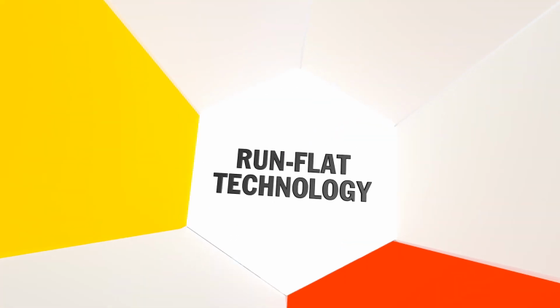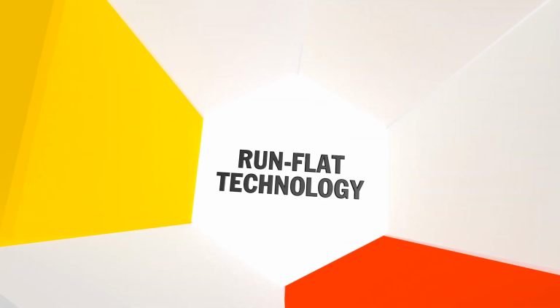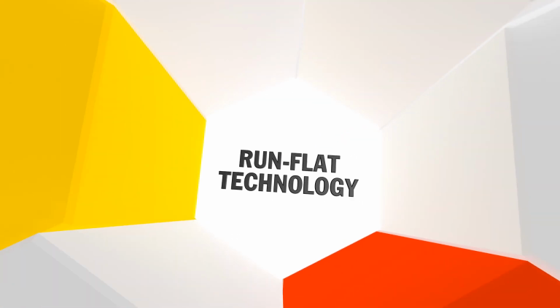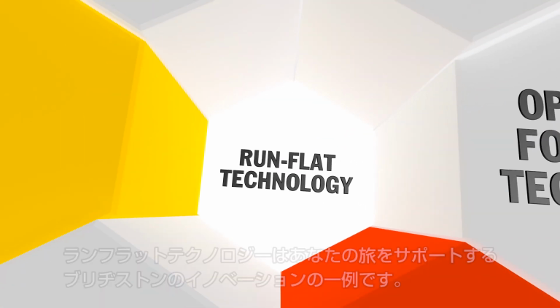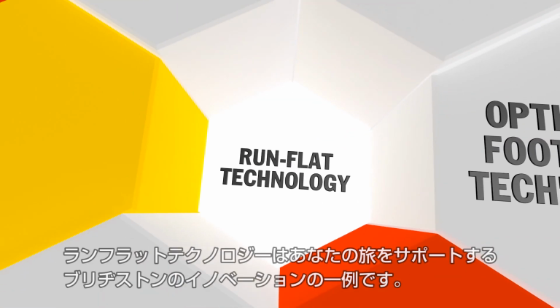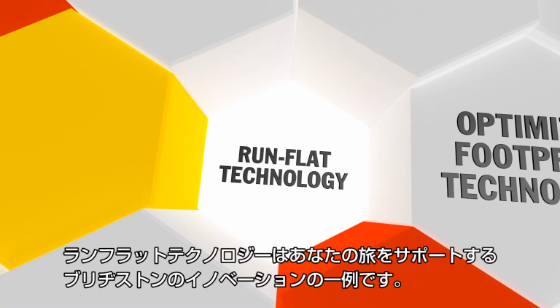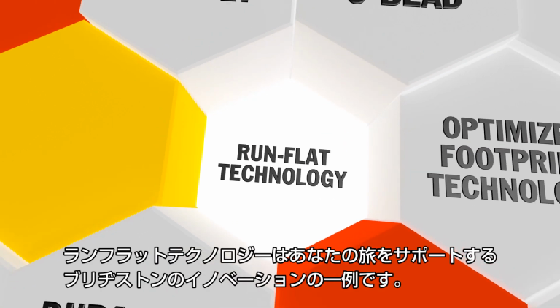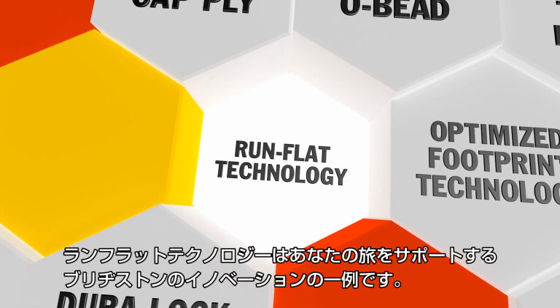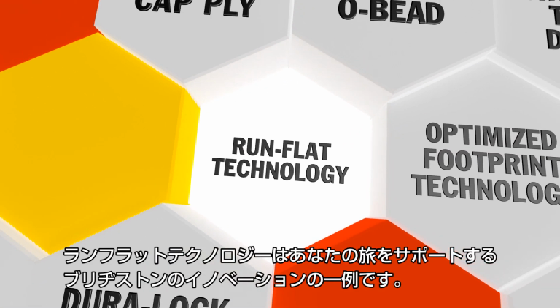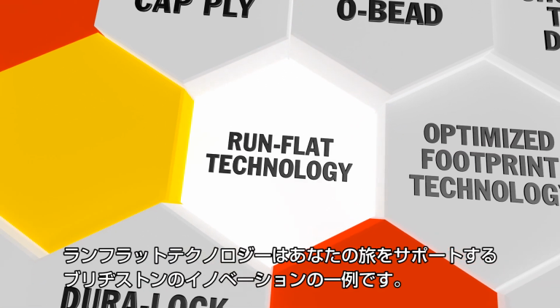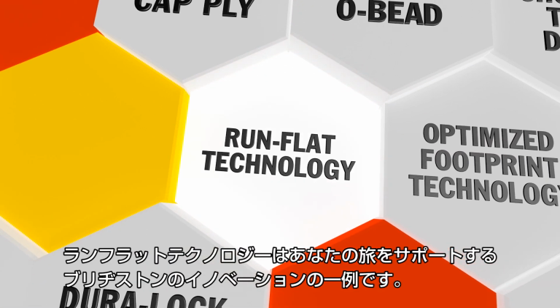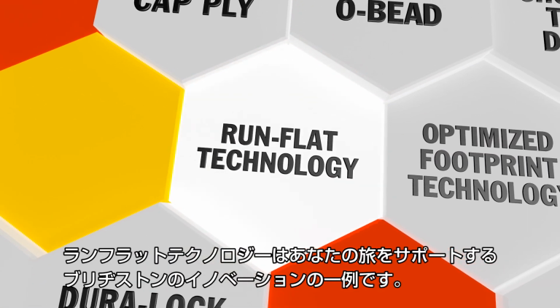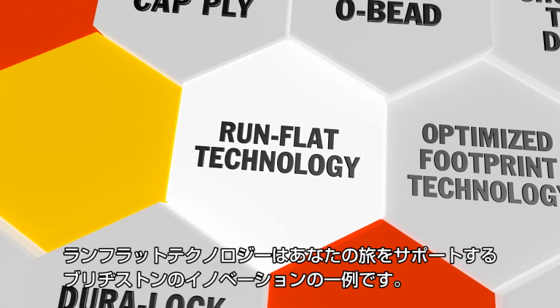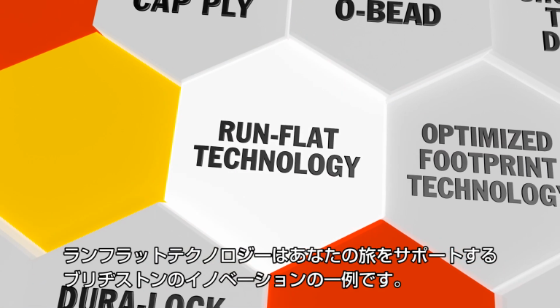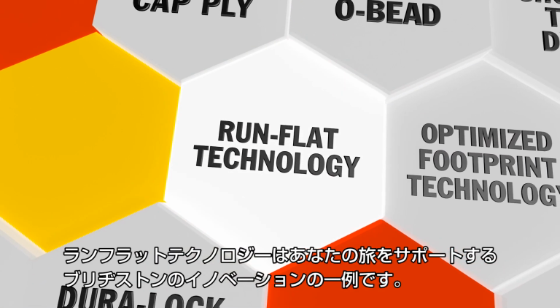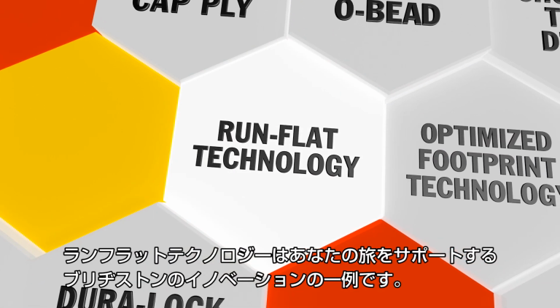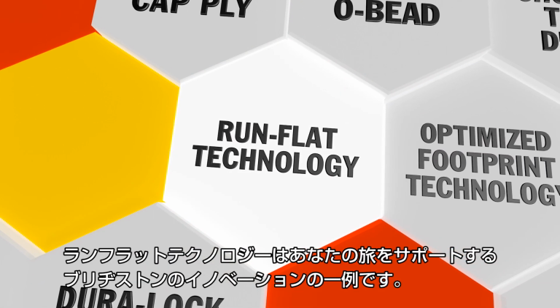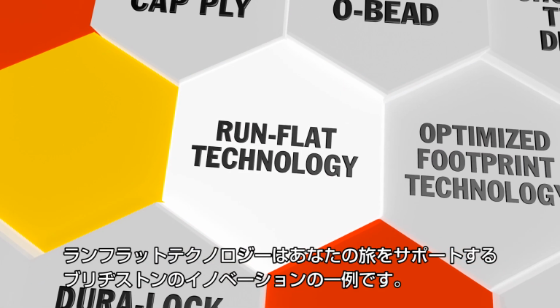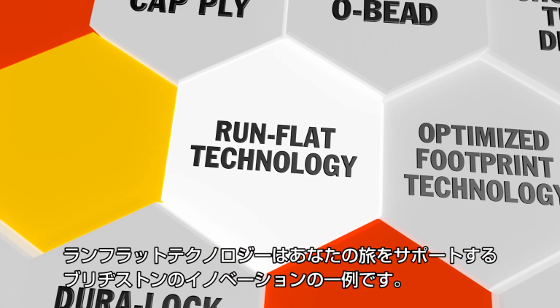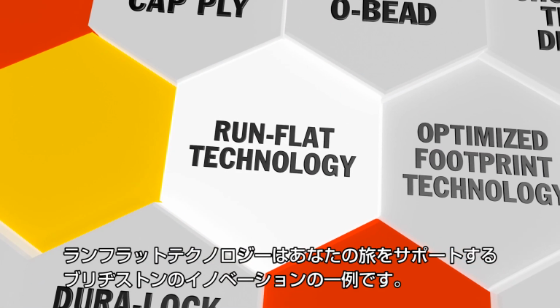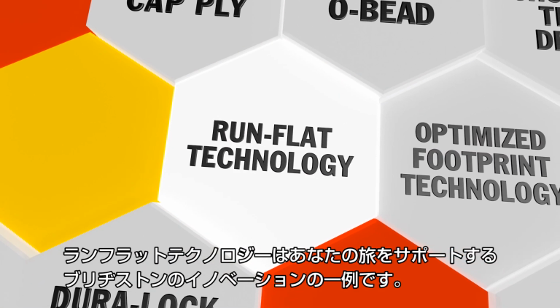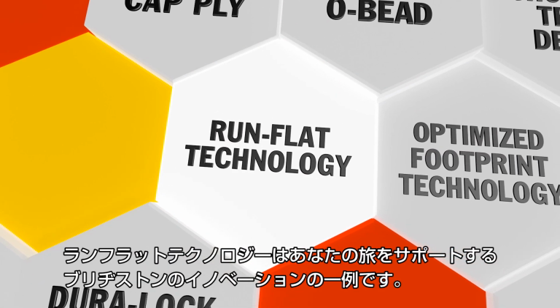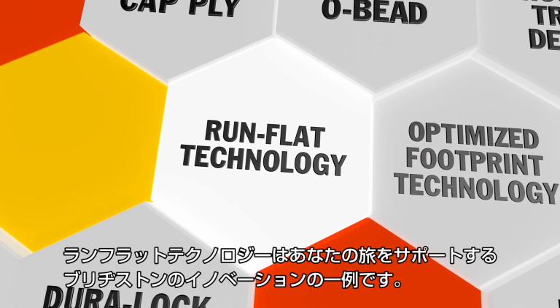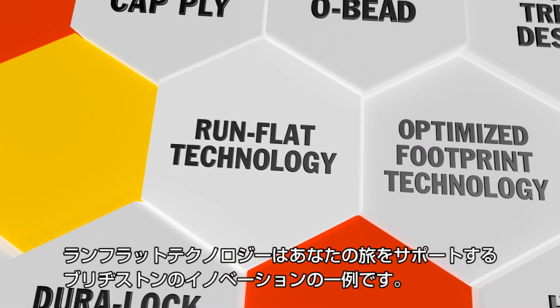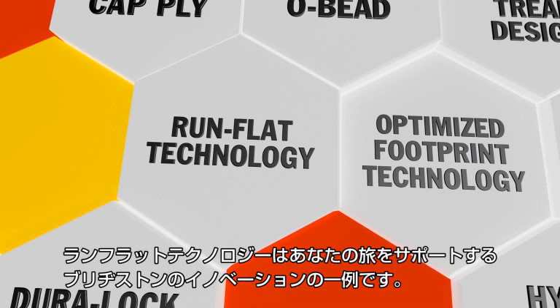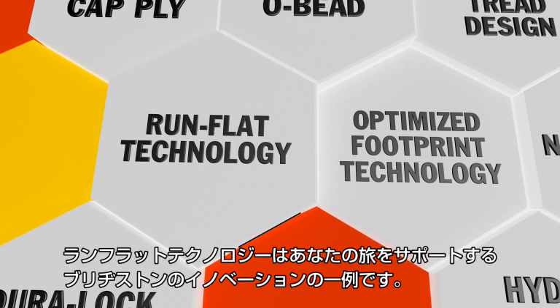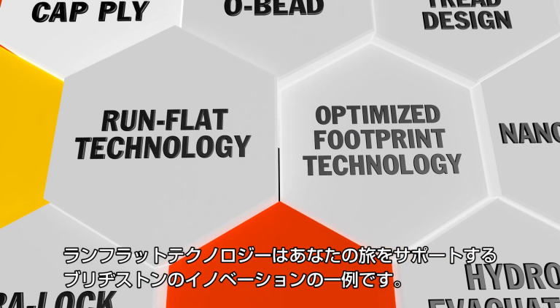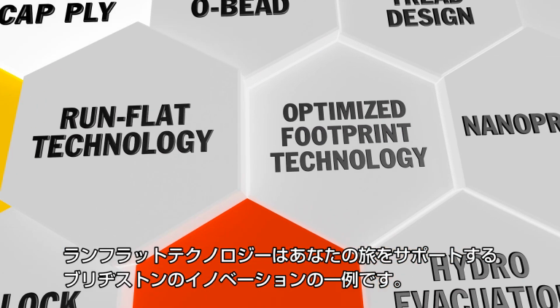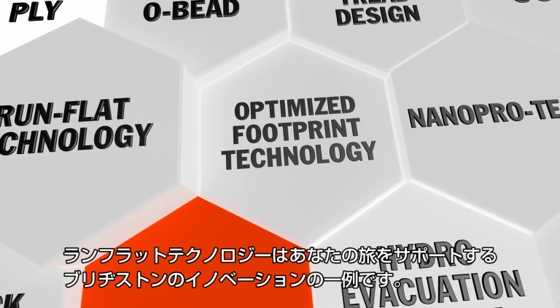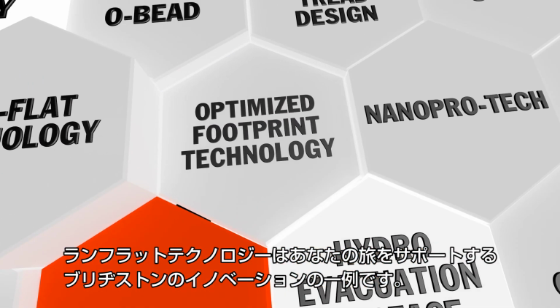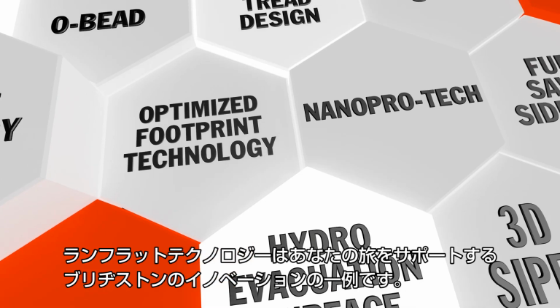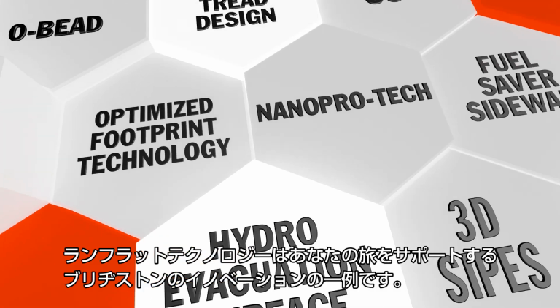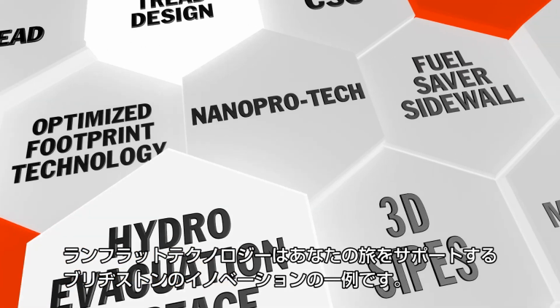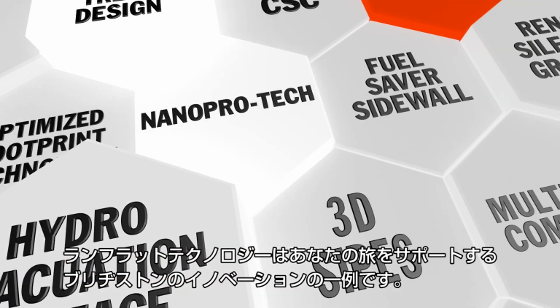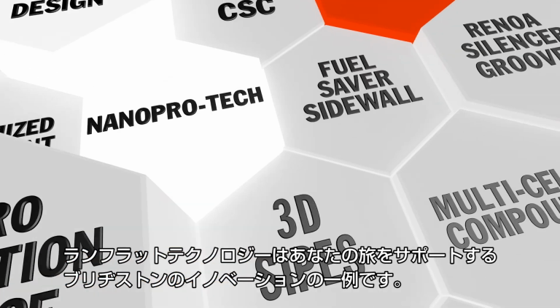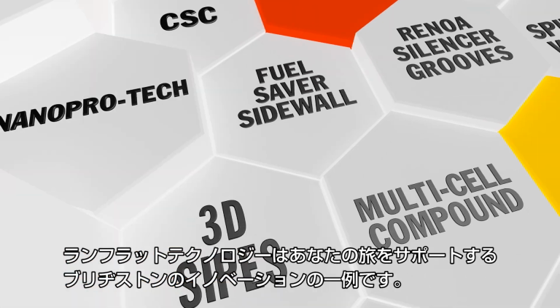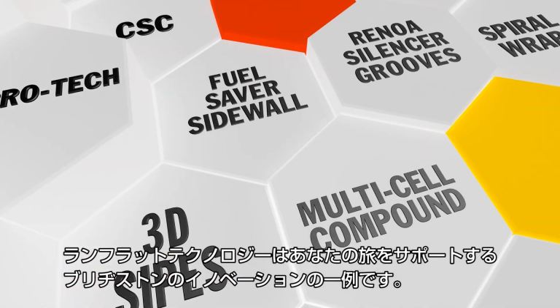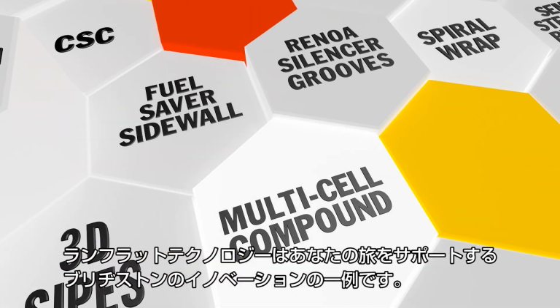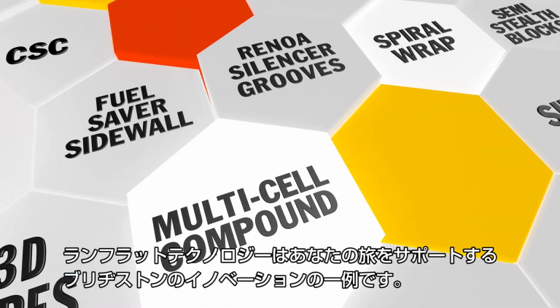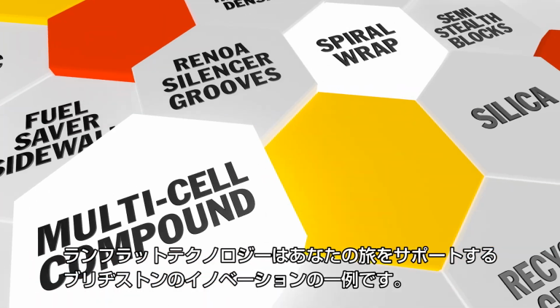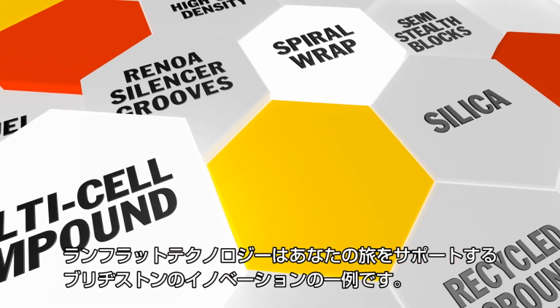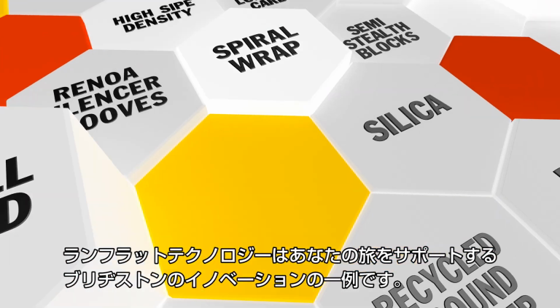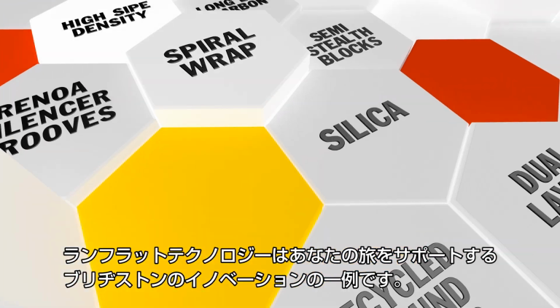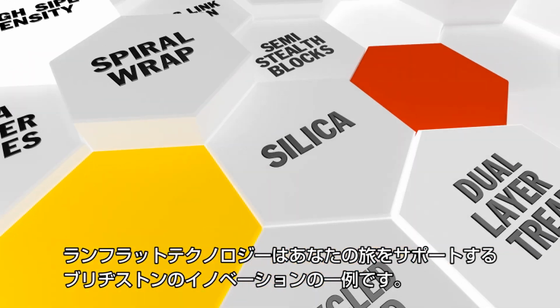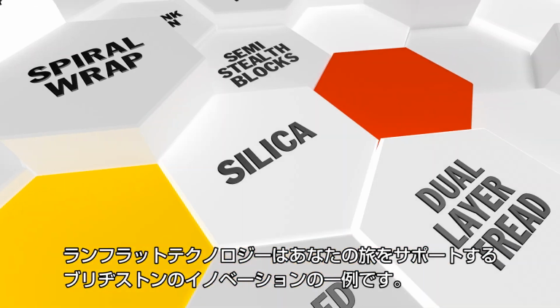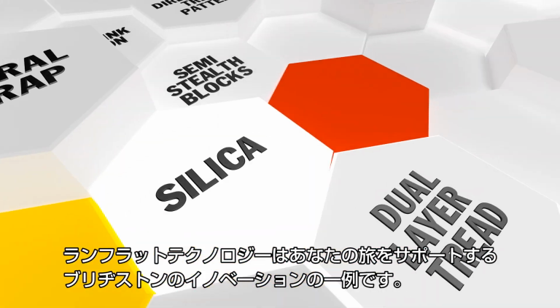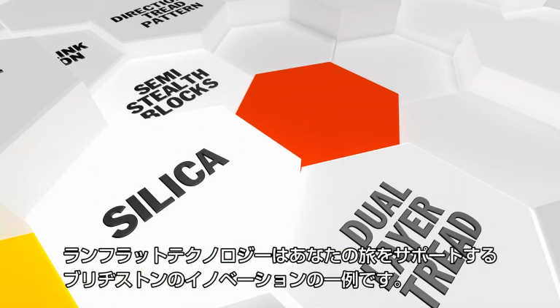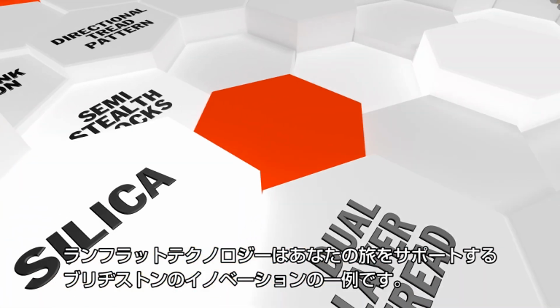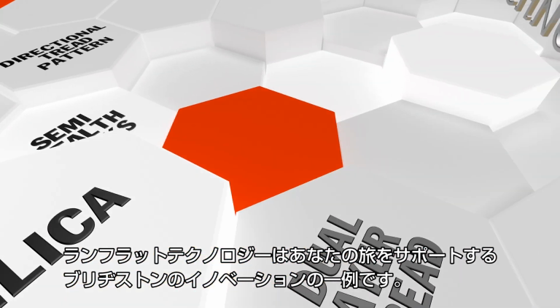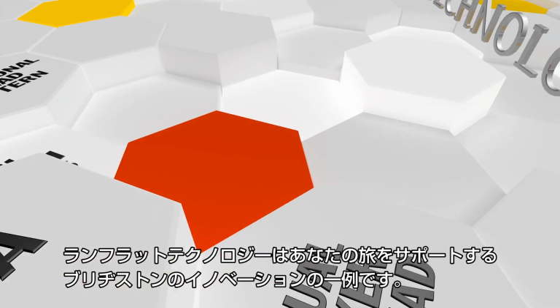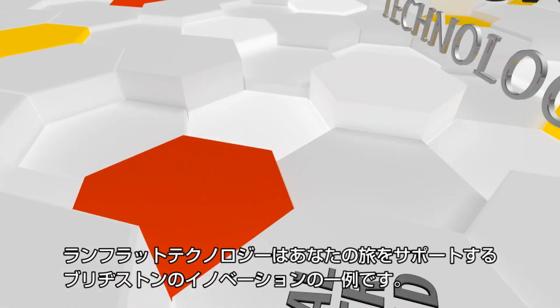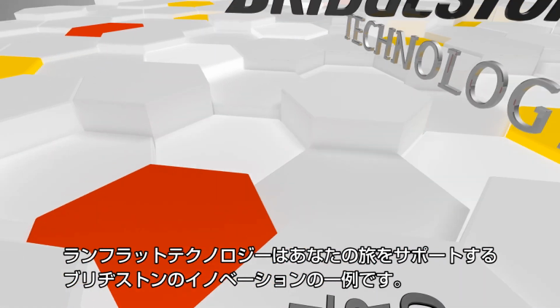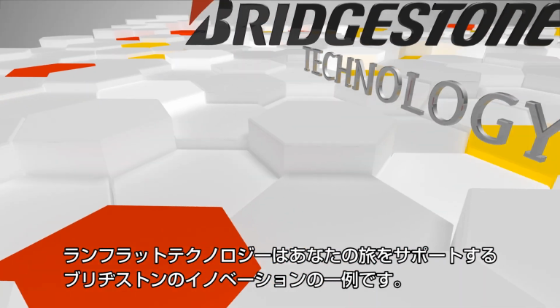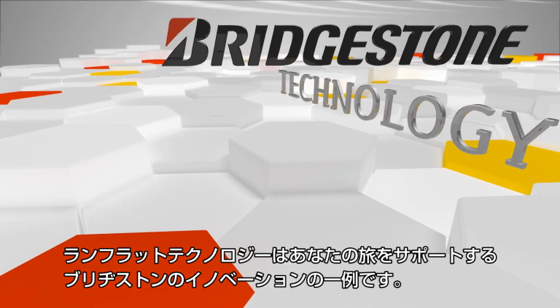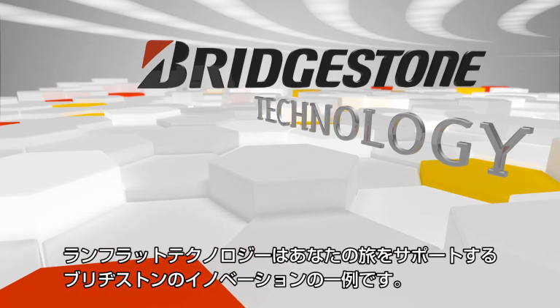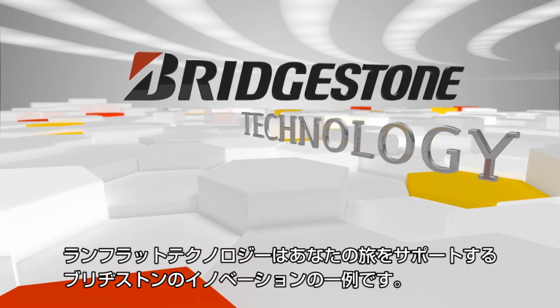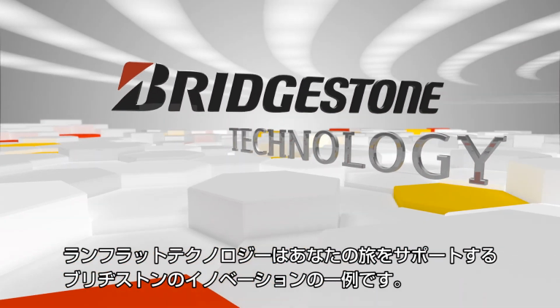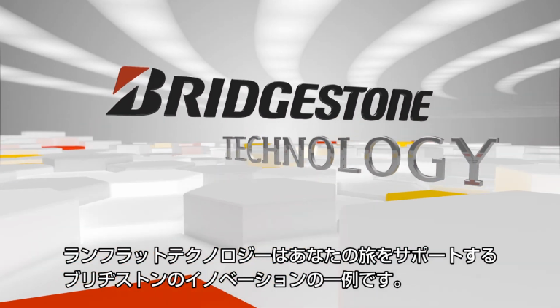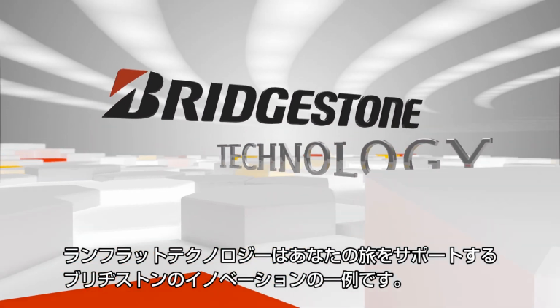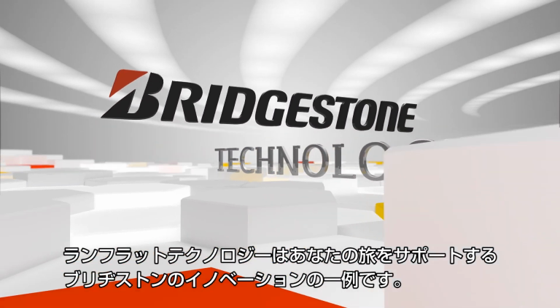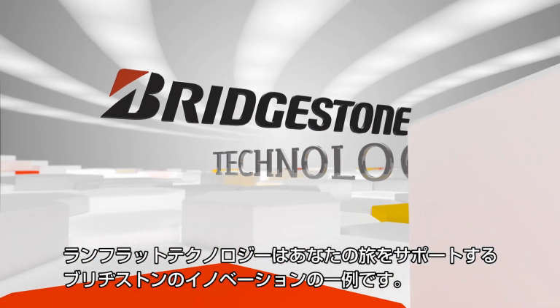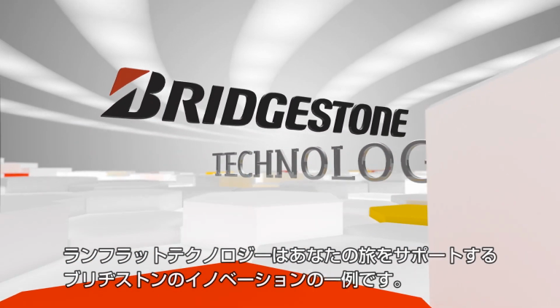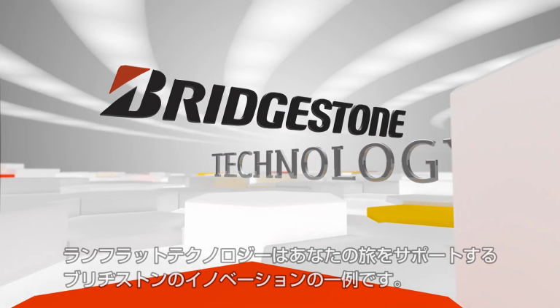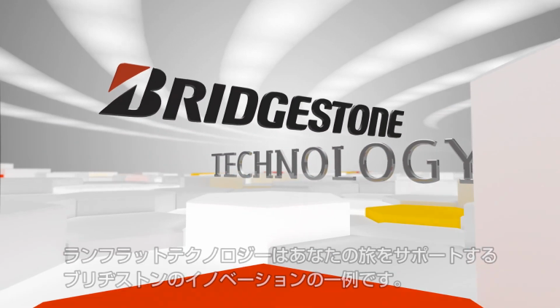Run-flat technology – another example of Bridgestone innovation. Engineered to empower your journey.